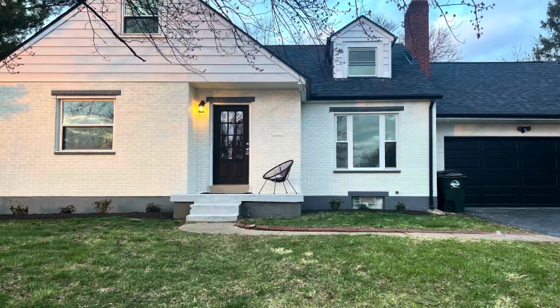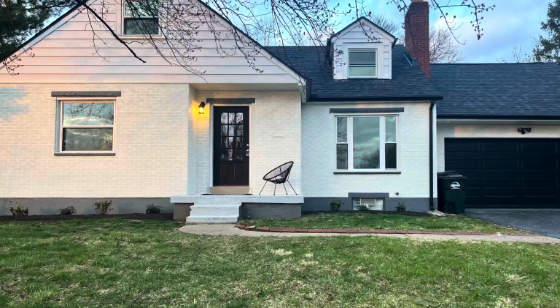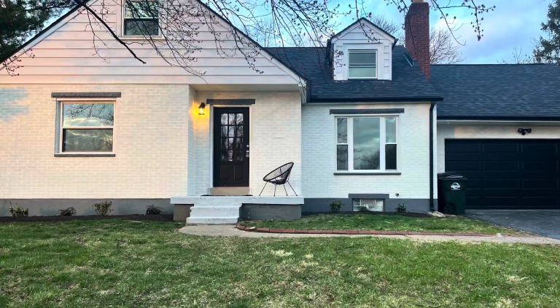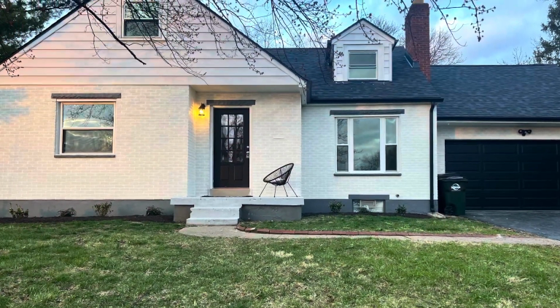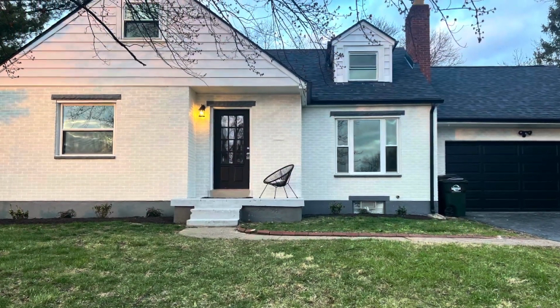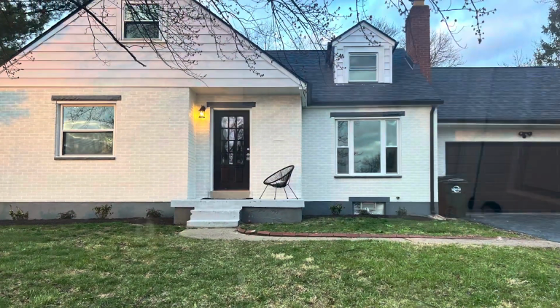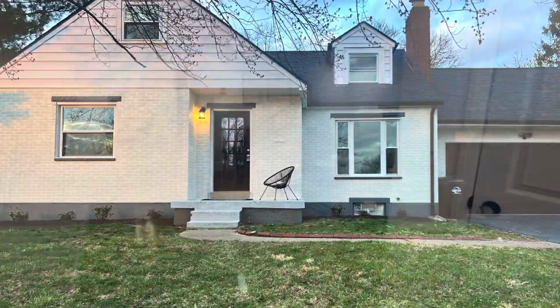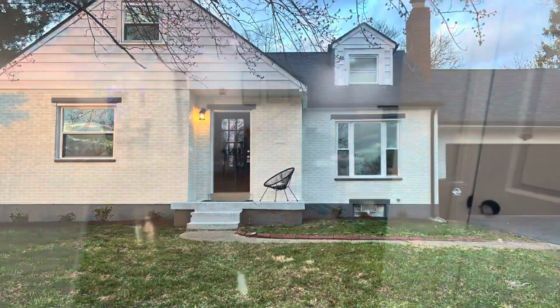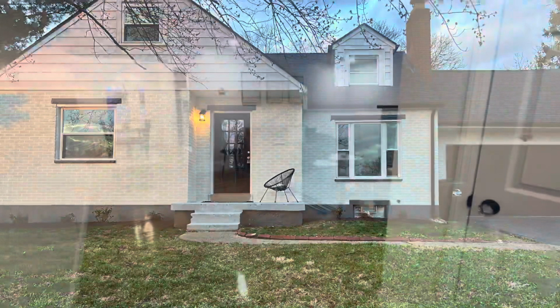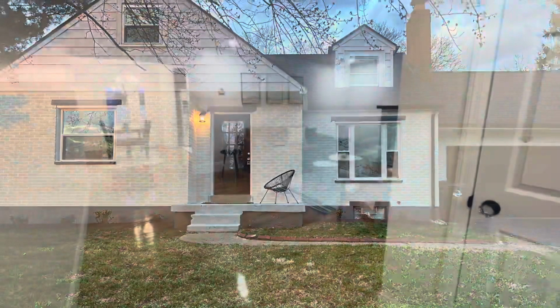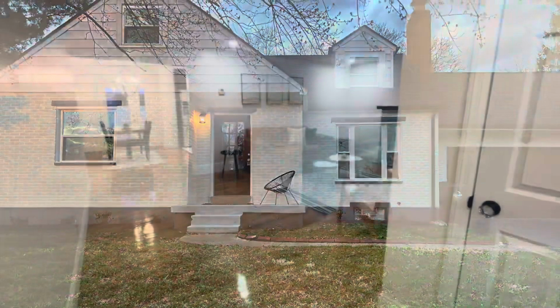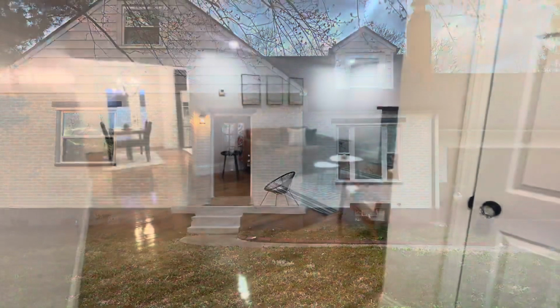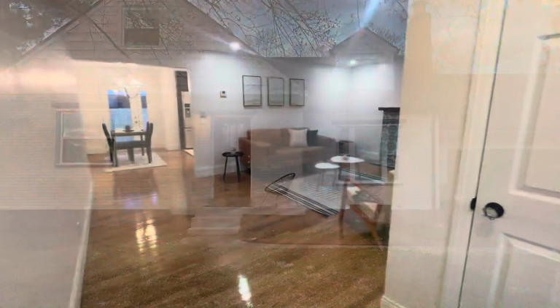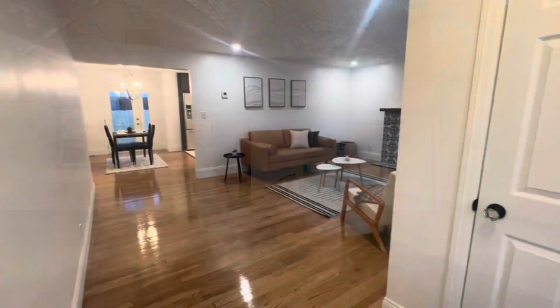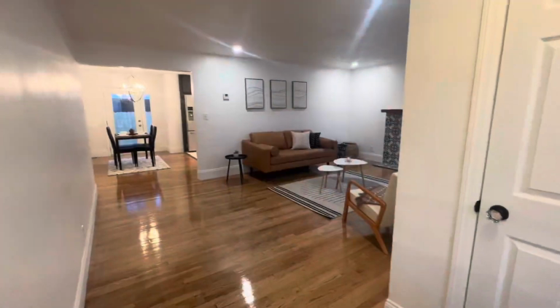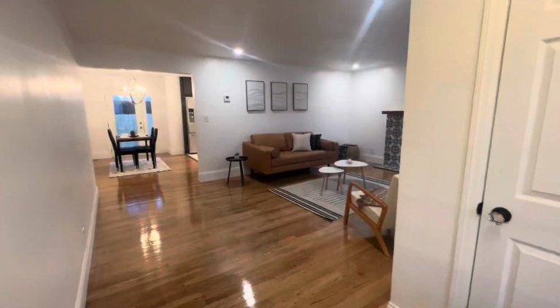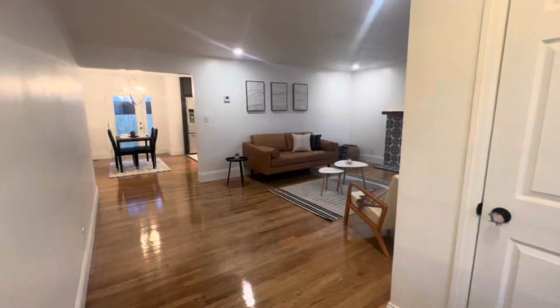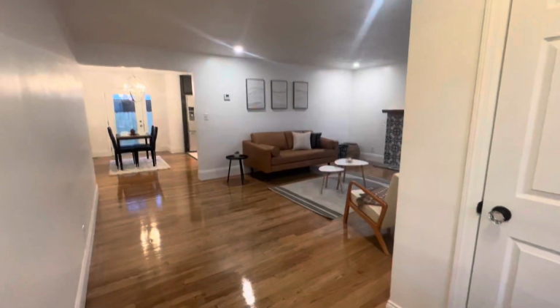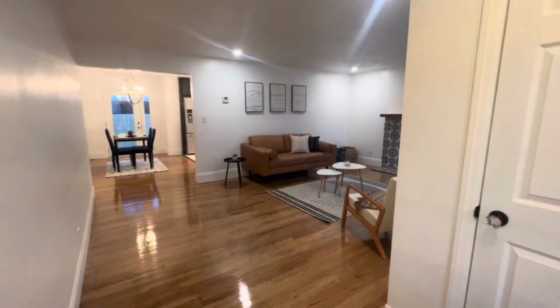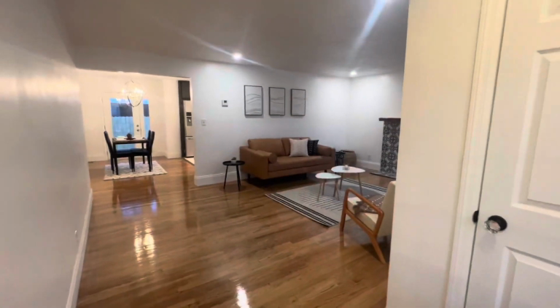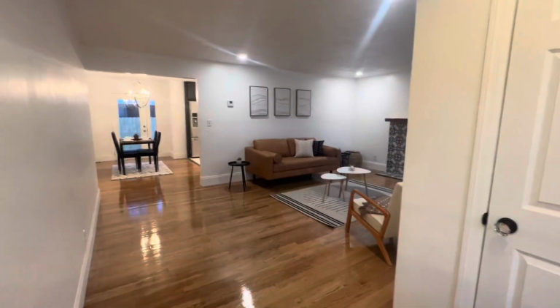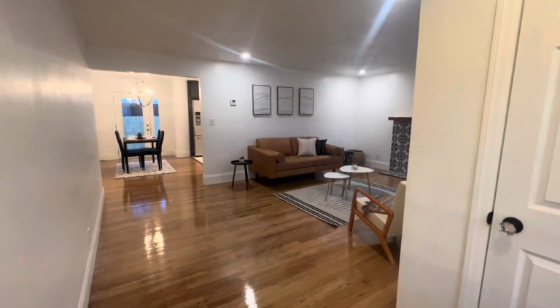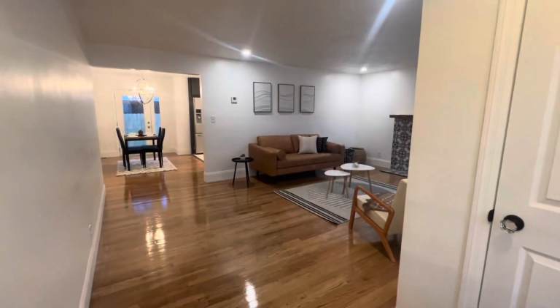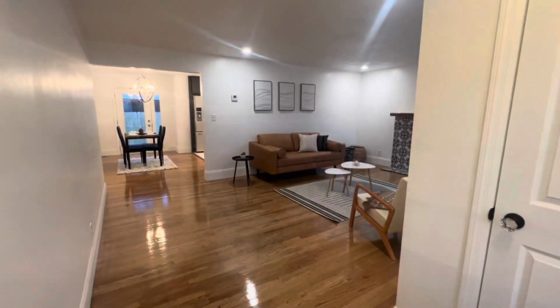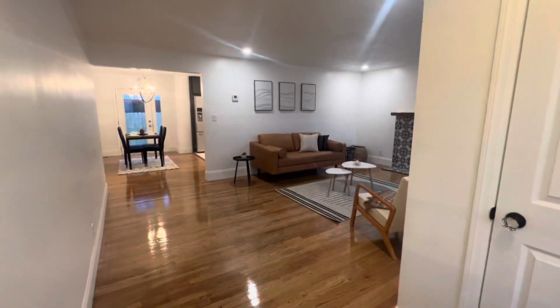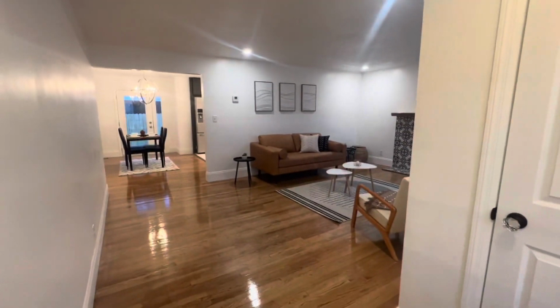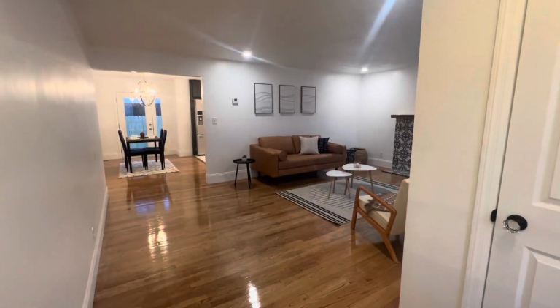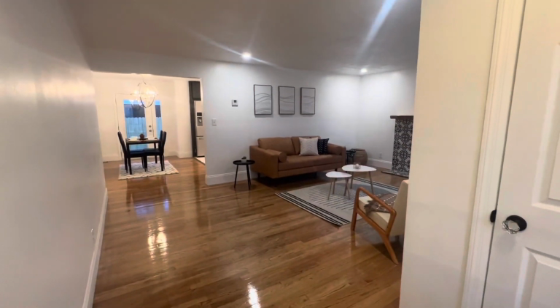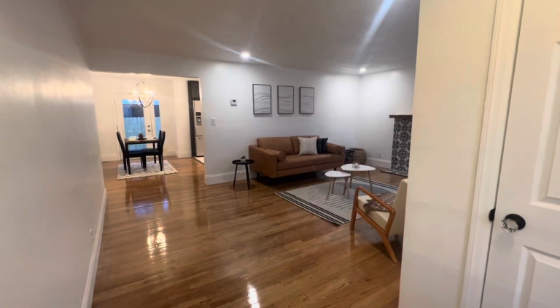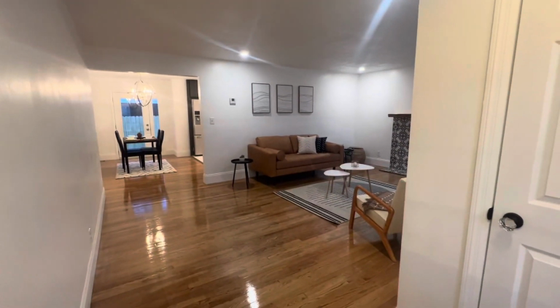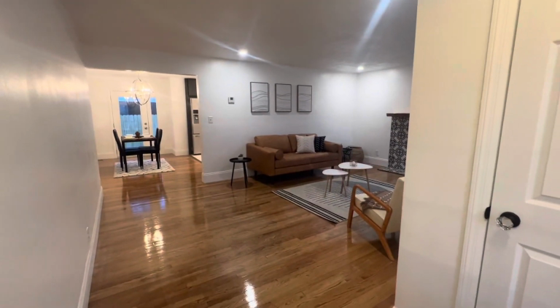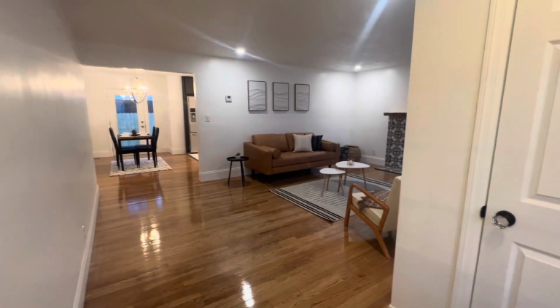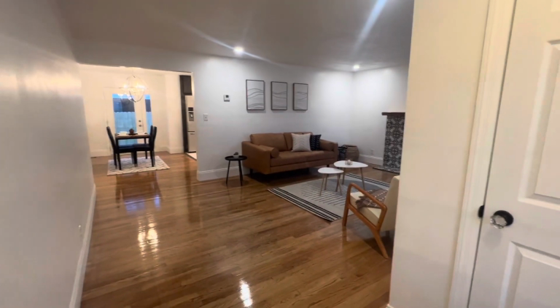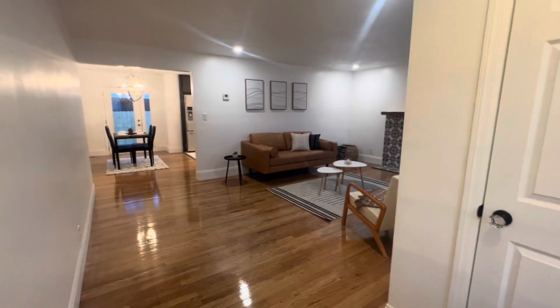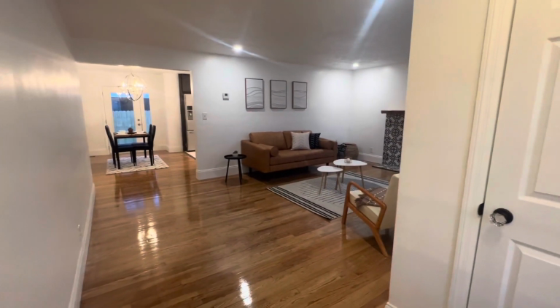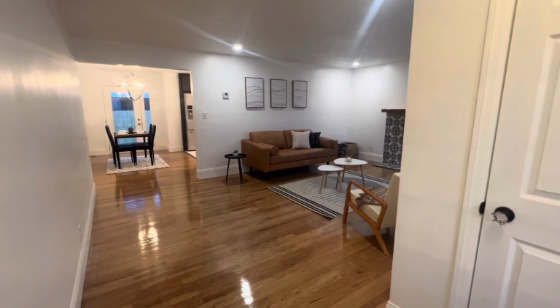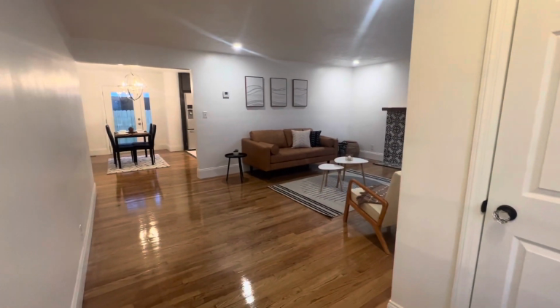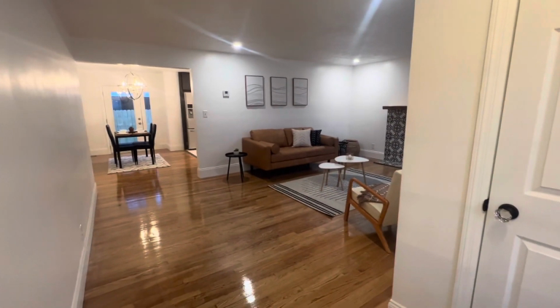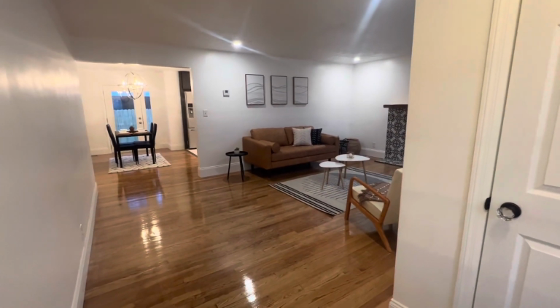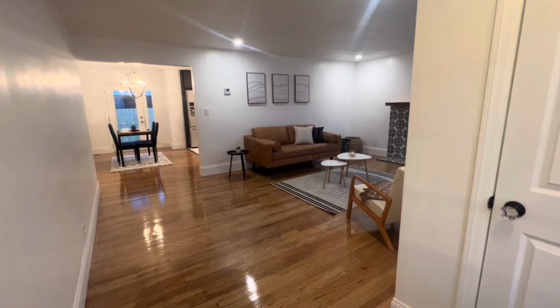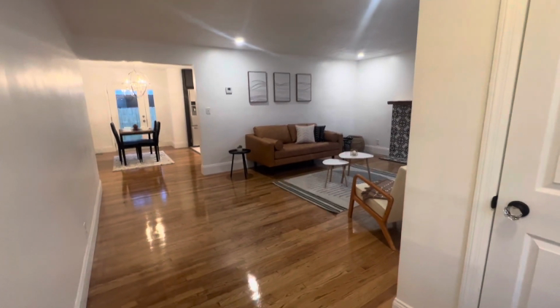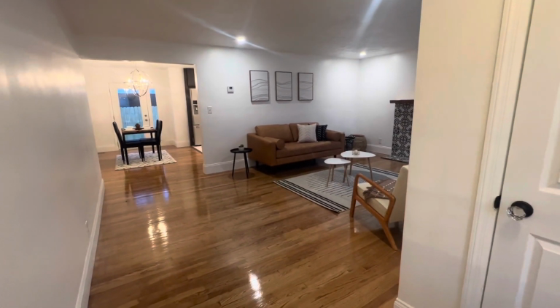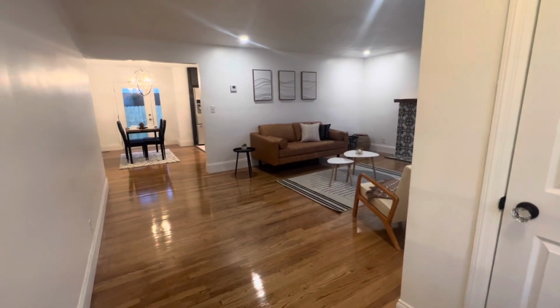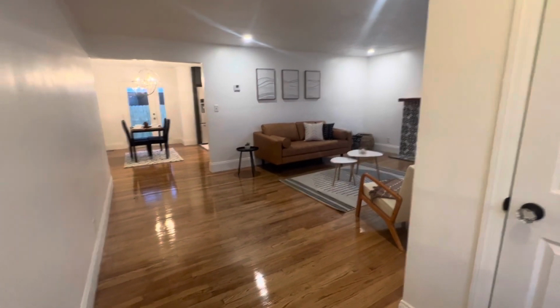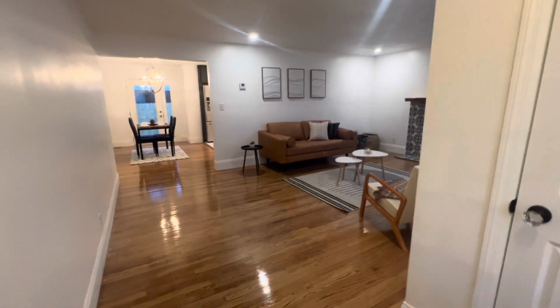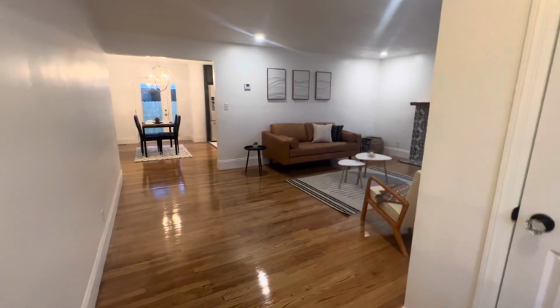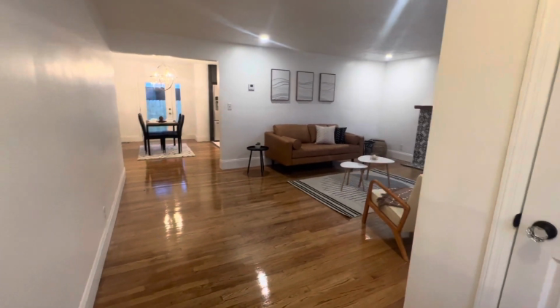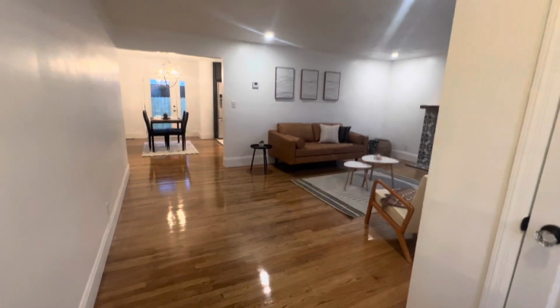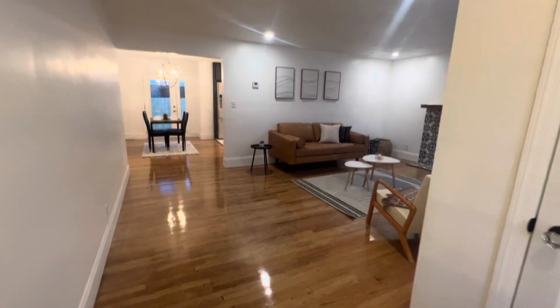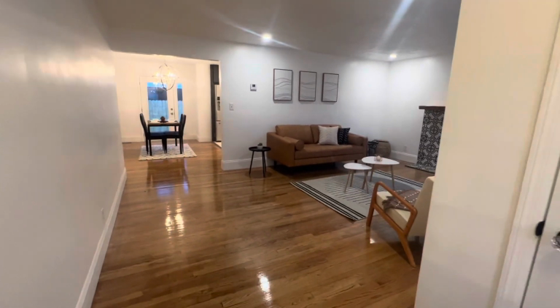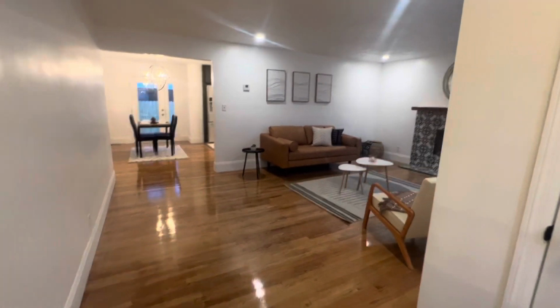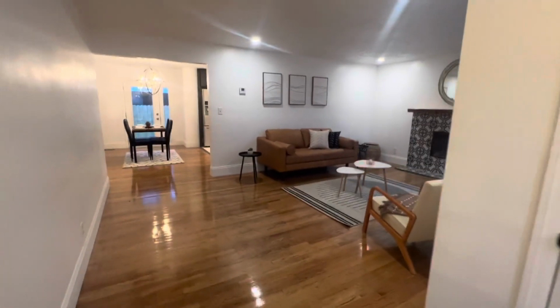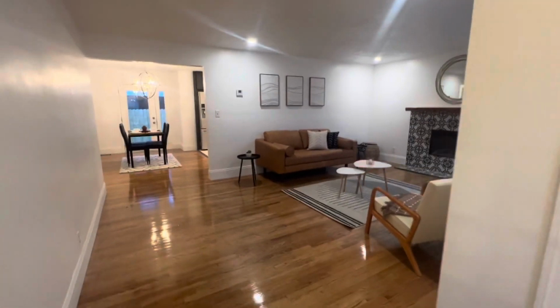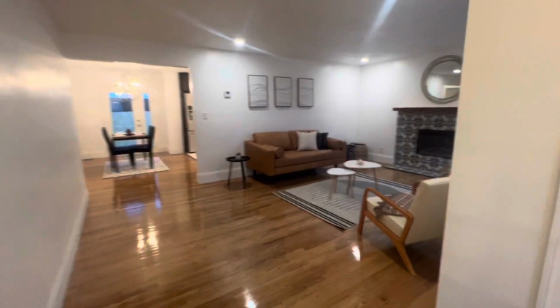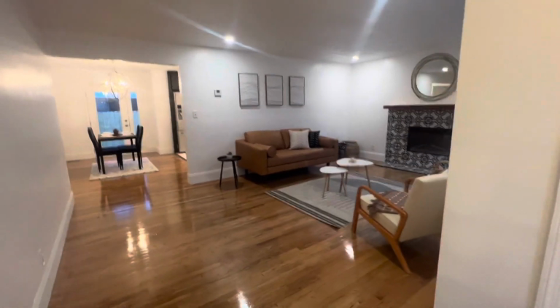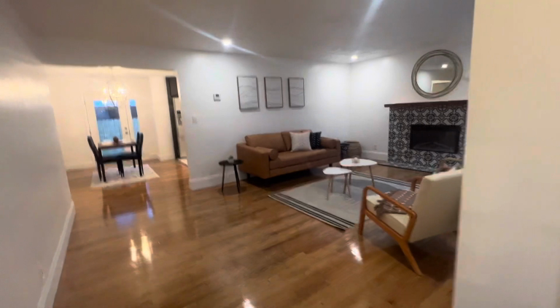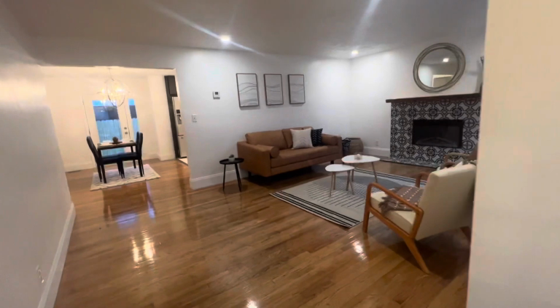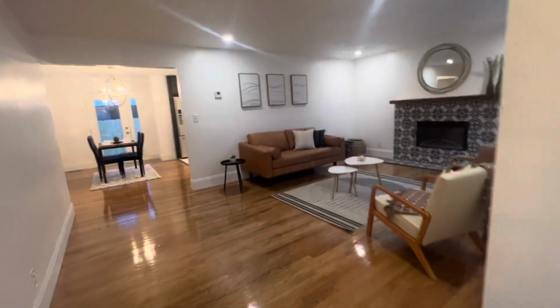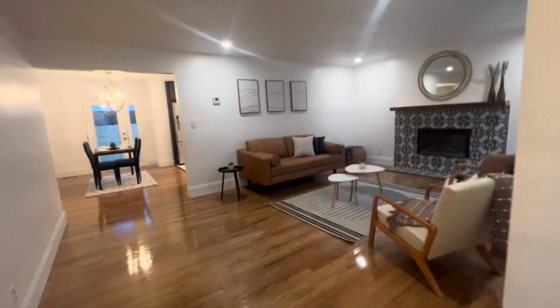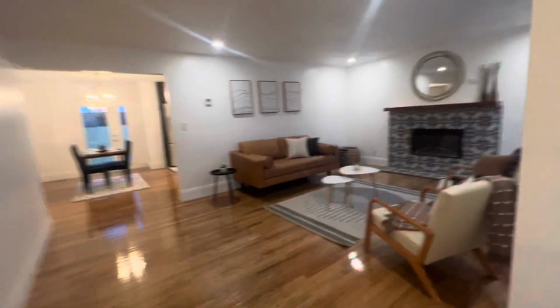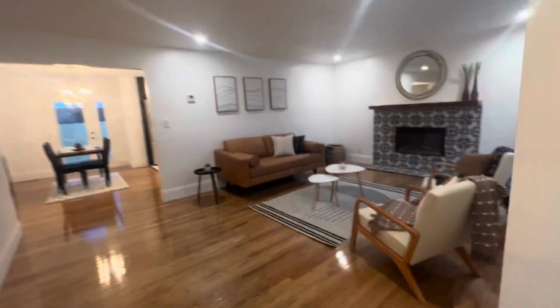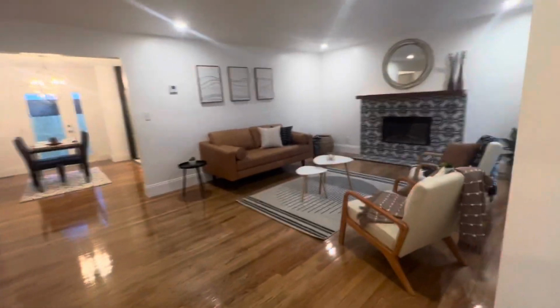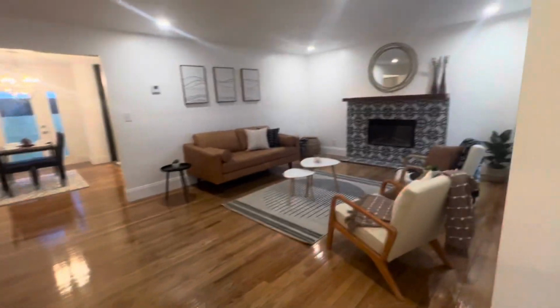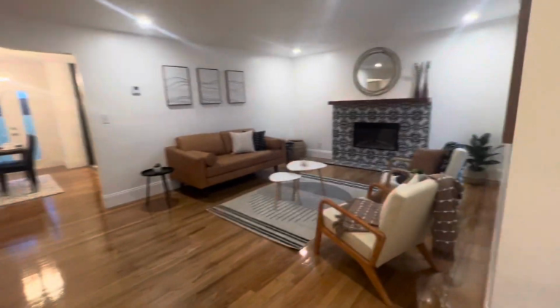I want to welcome you to 3750 Storms Road, your forever home.